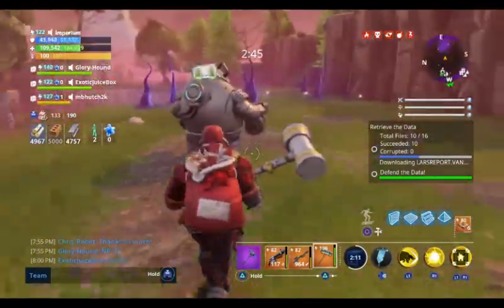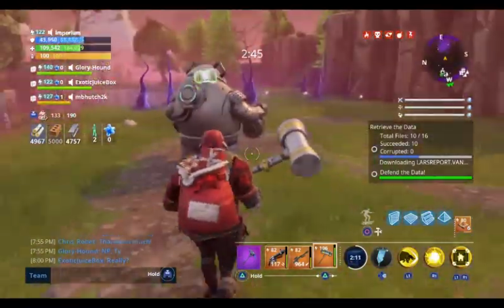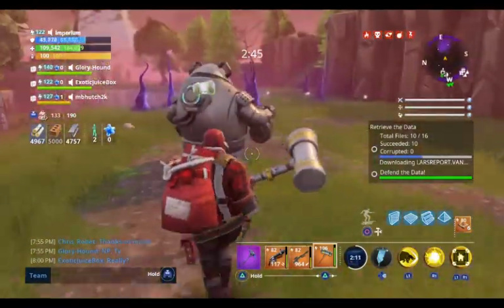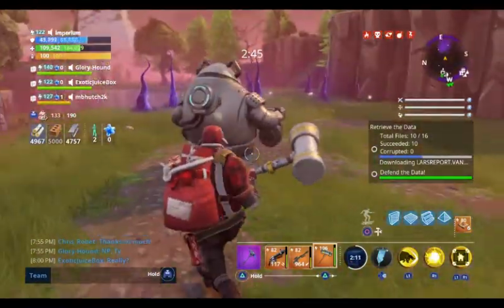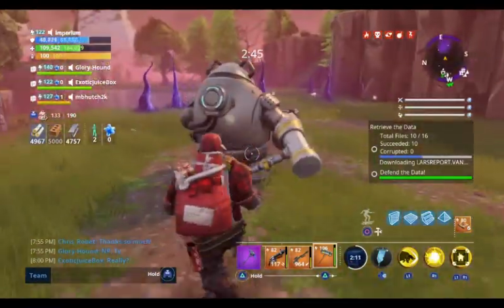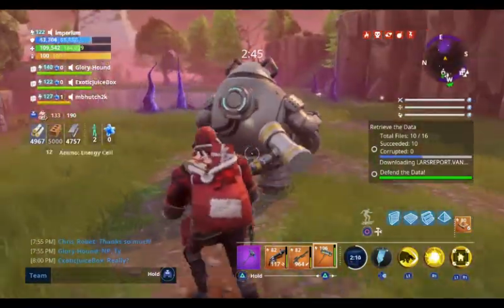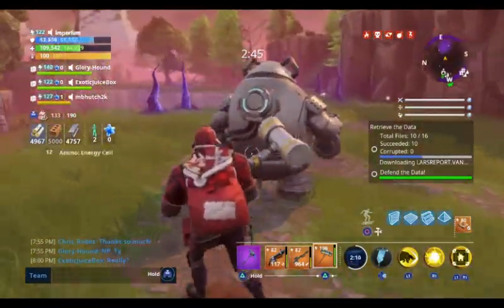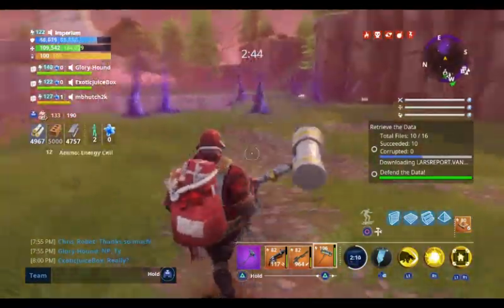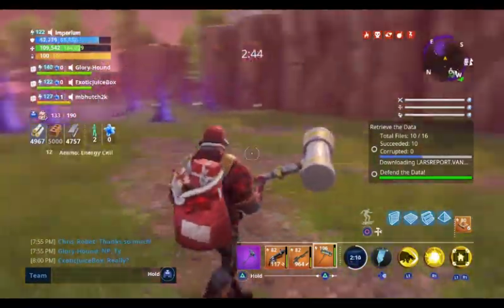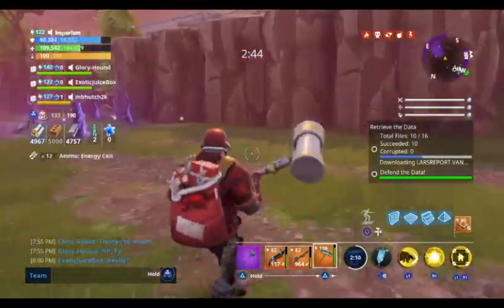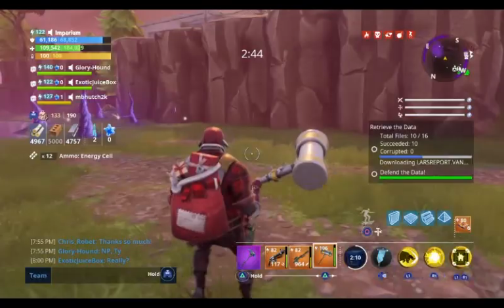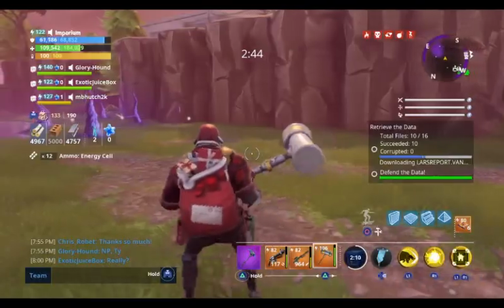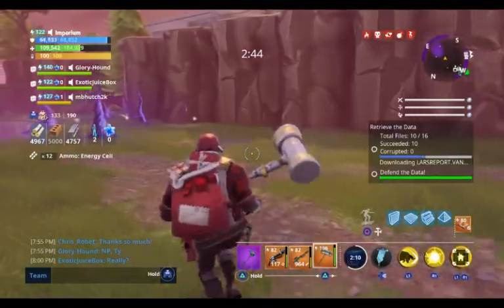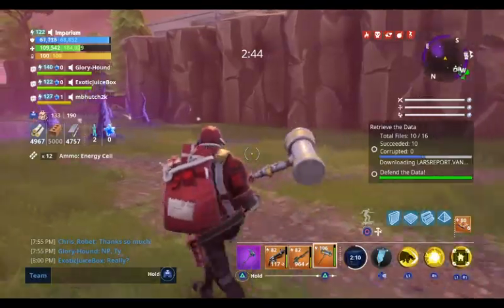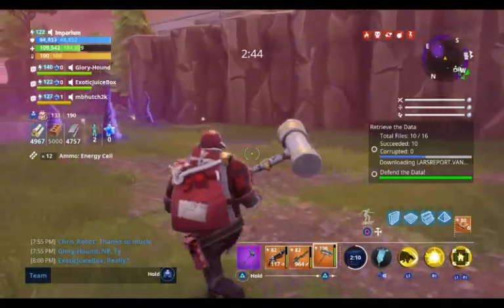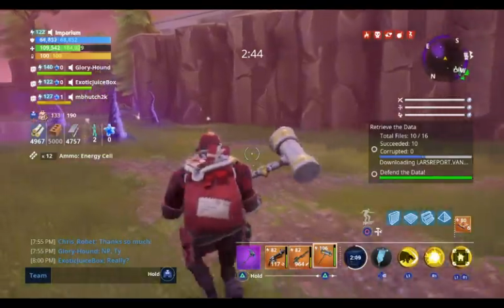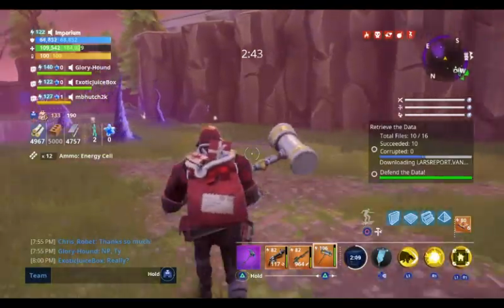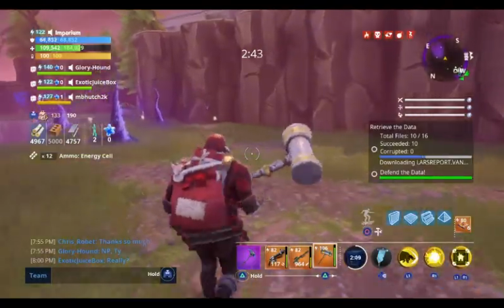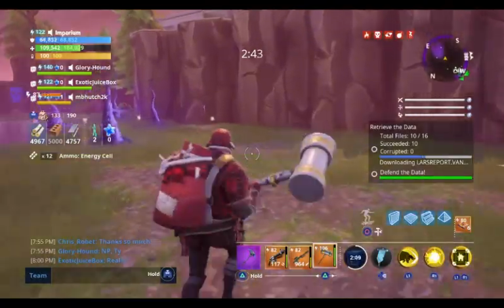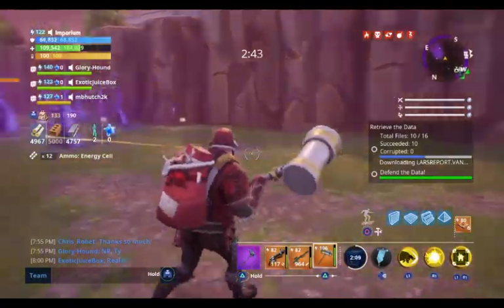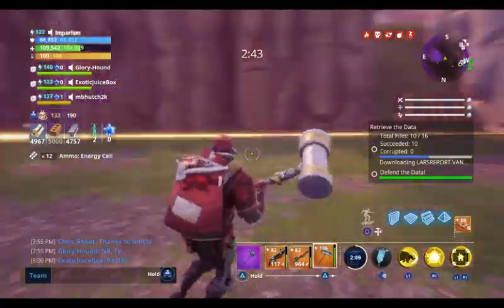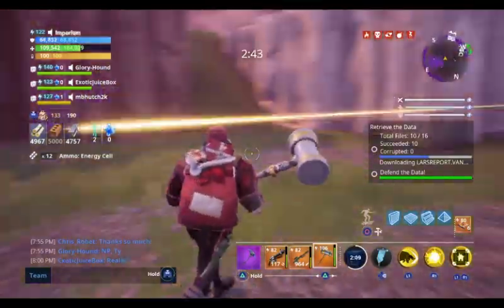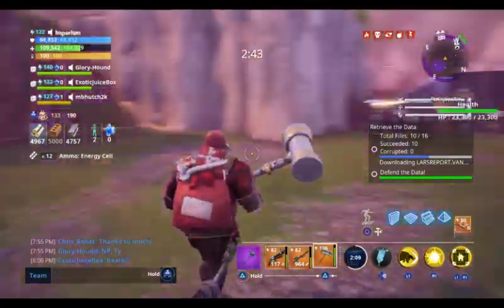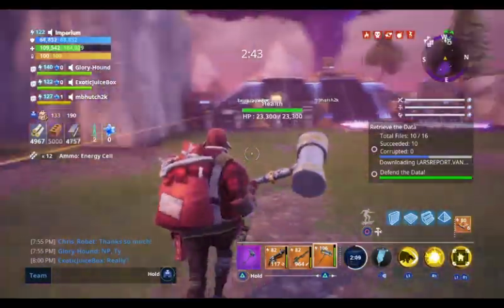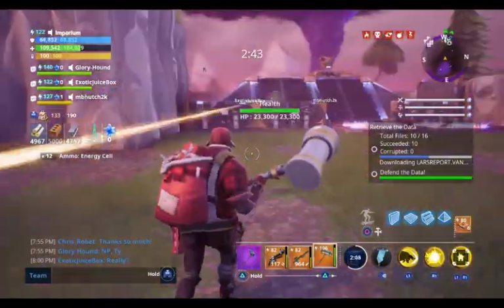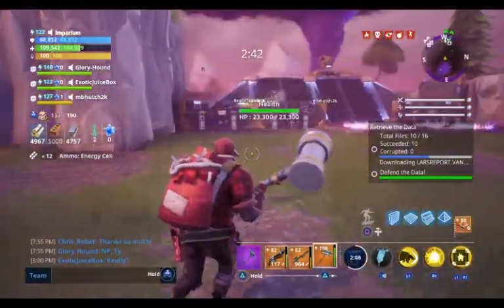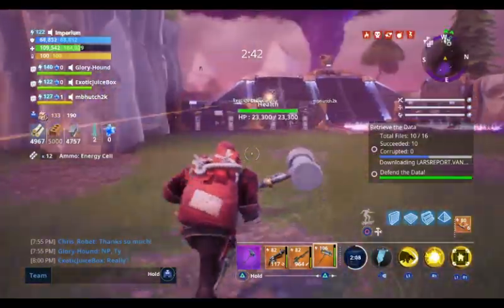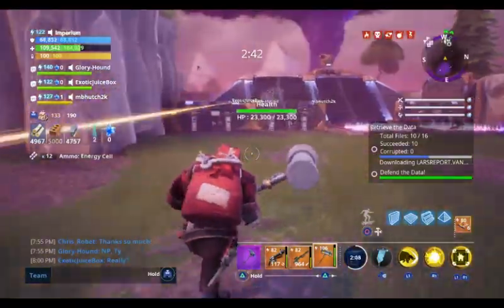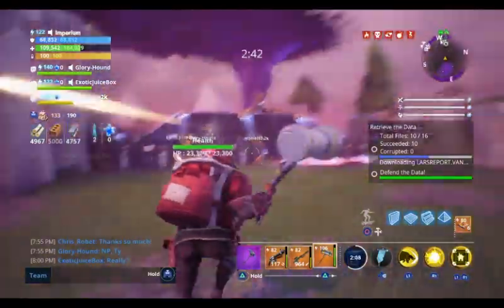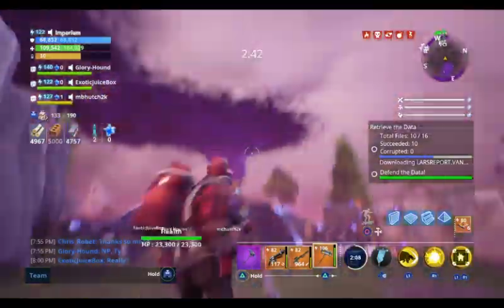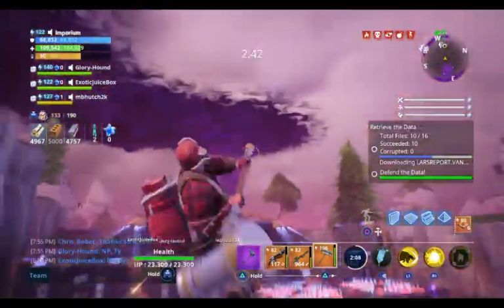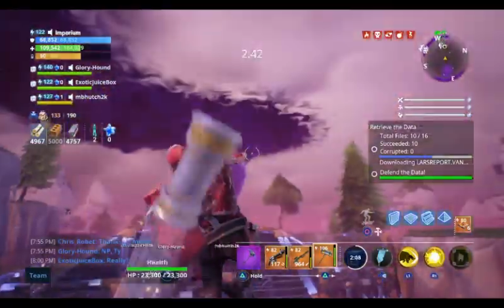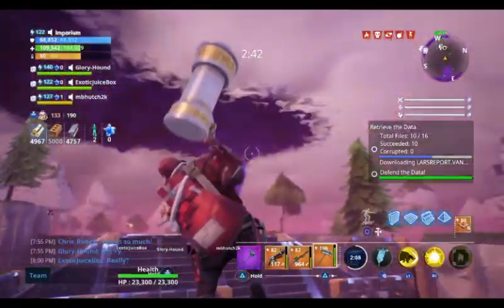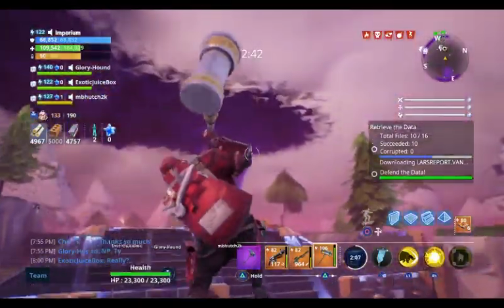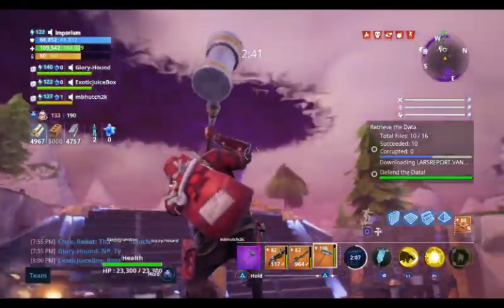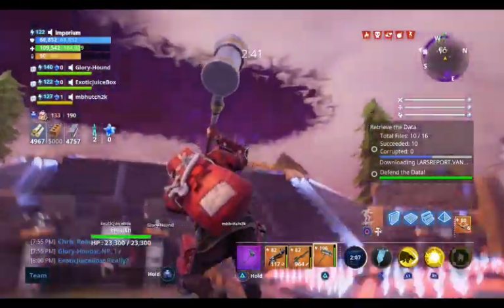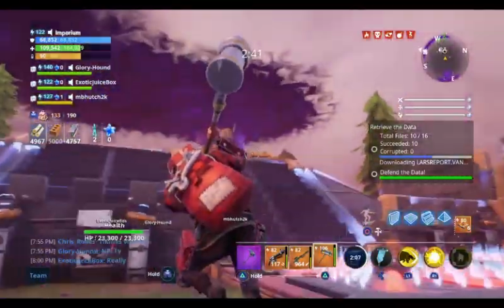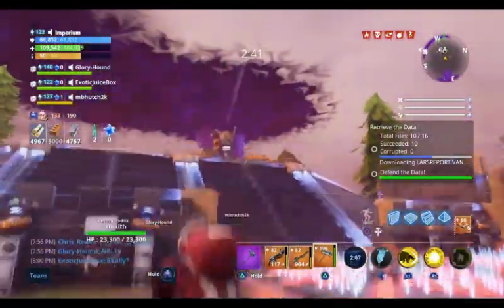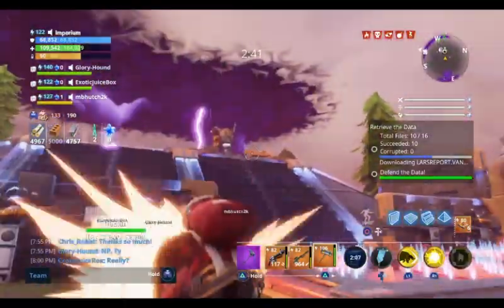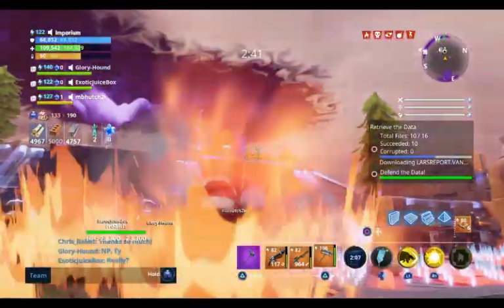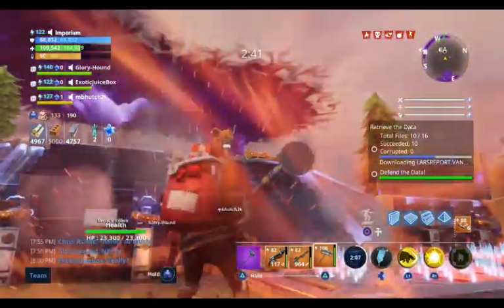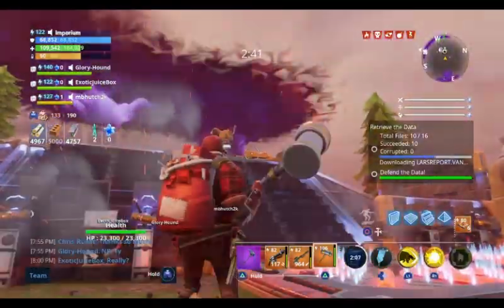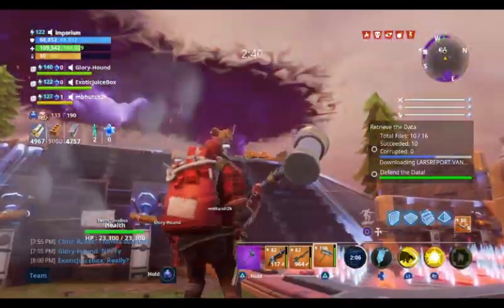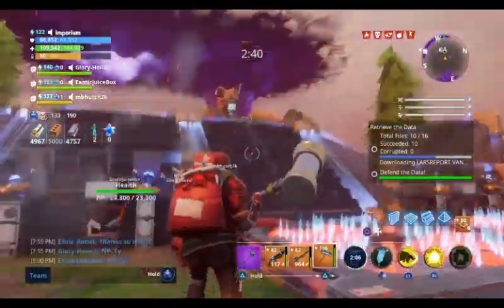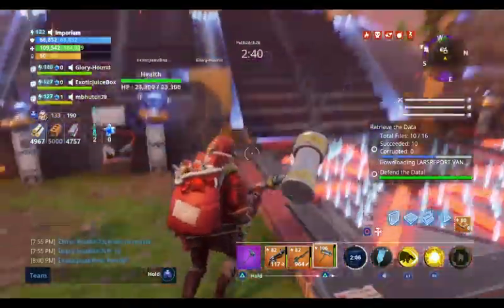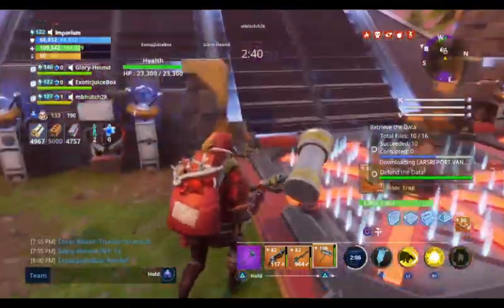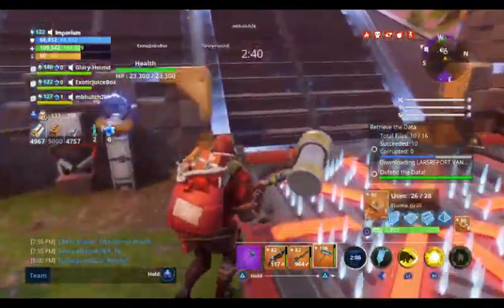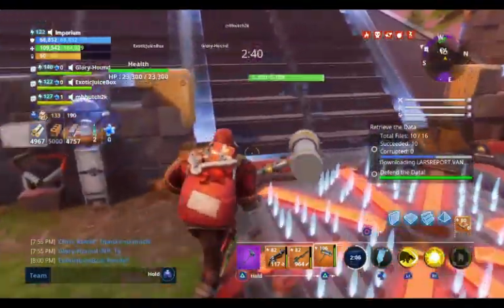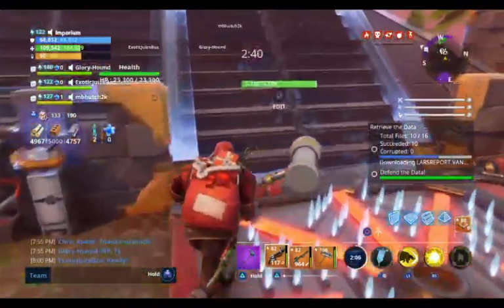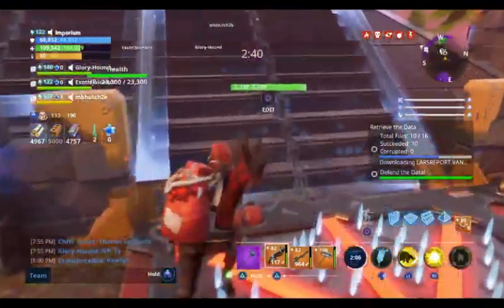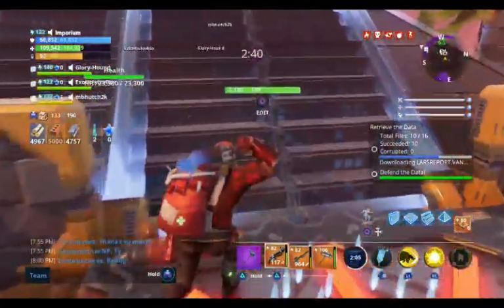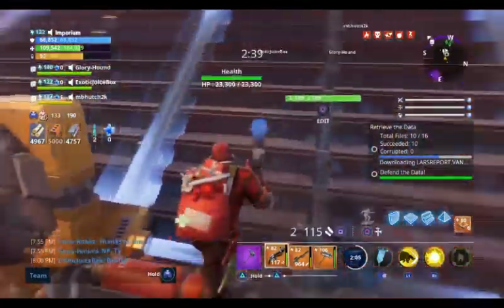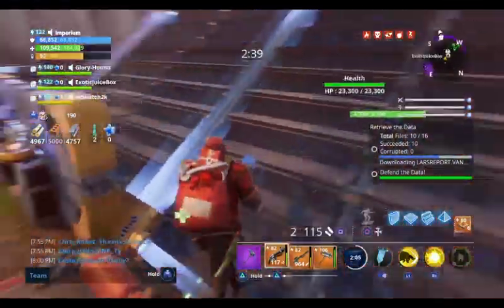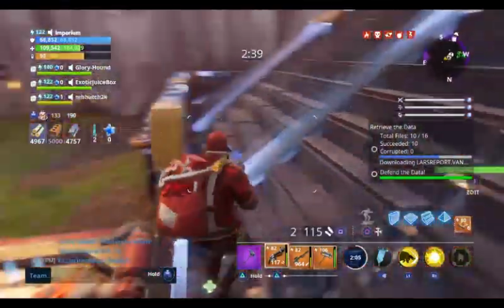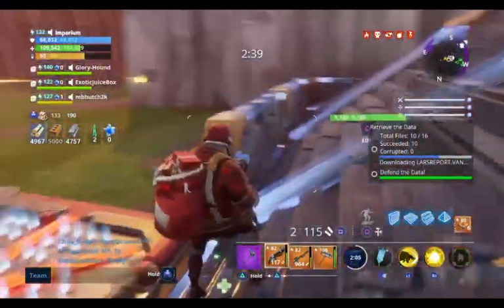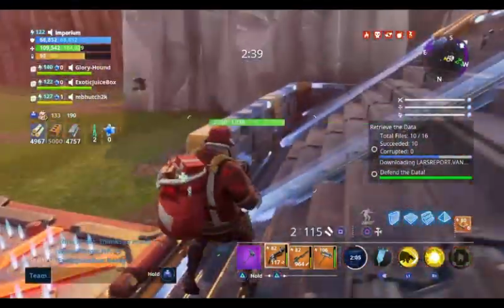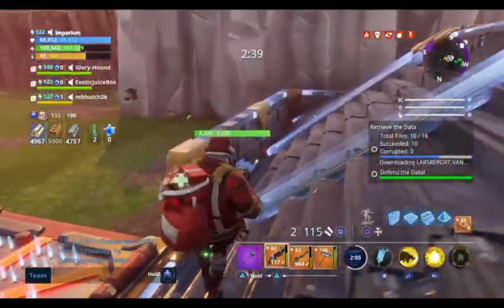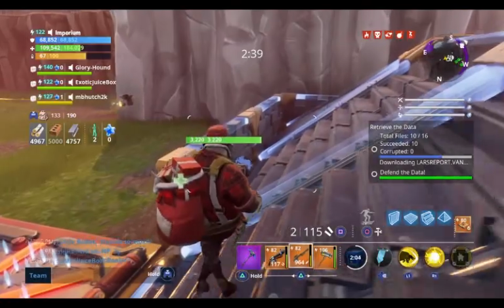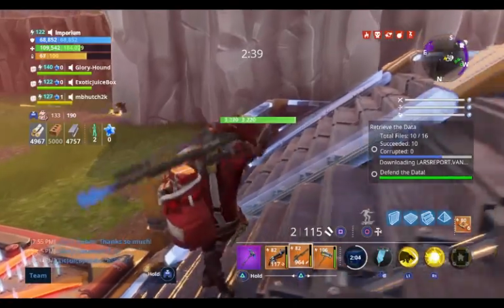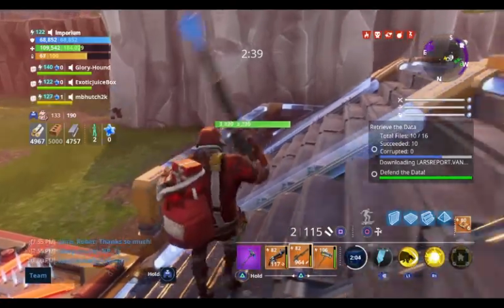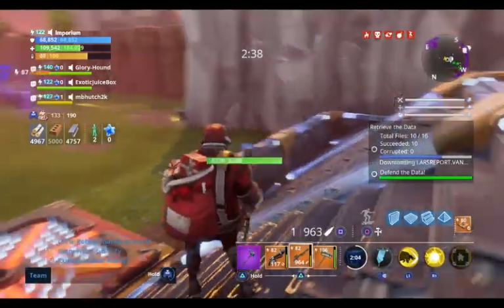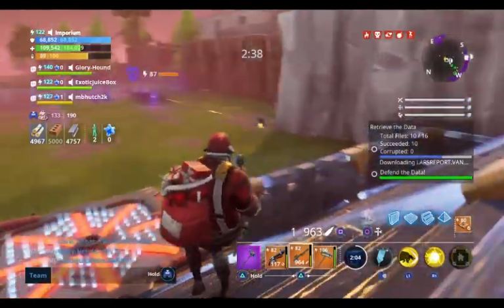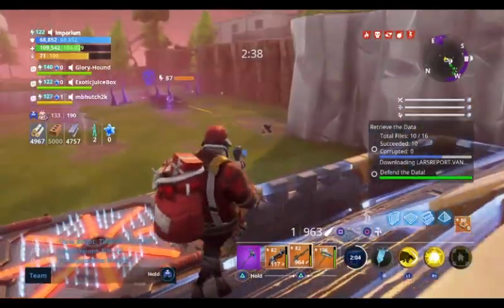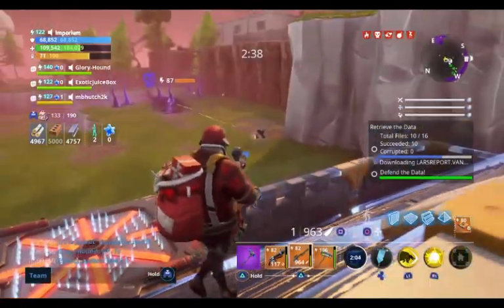Next up, we have Plasma Pulse, which I'm just going to skip, because Plasma Pulse is a bad ability and he has no passives for it.